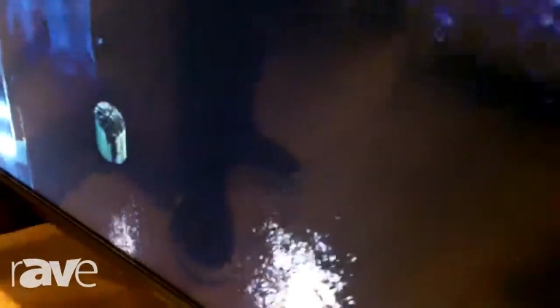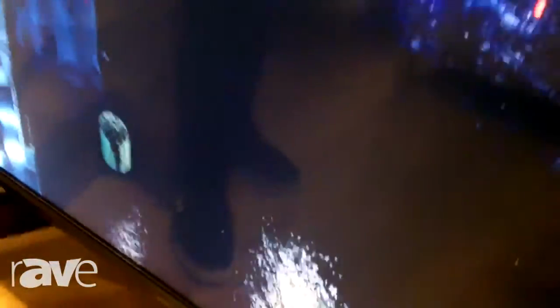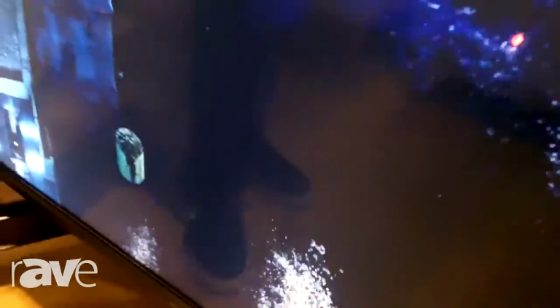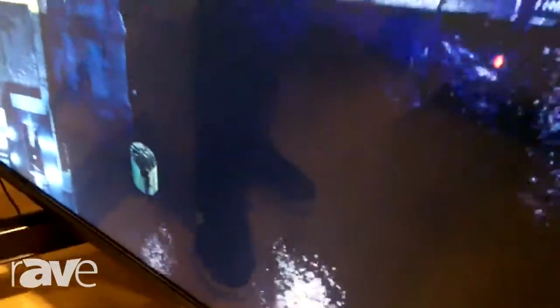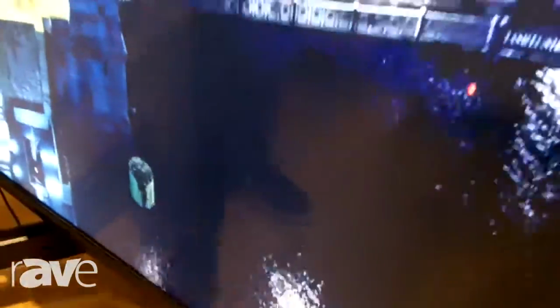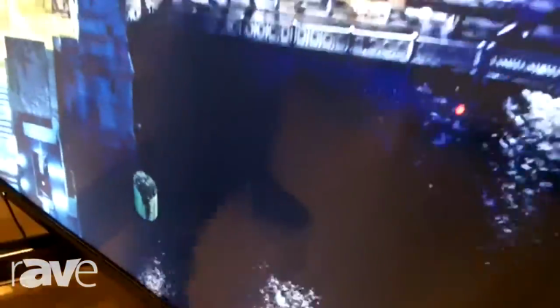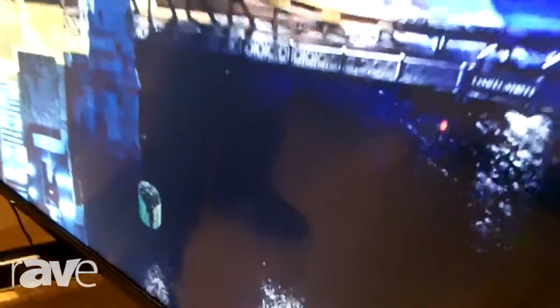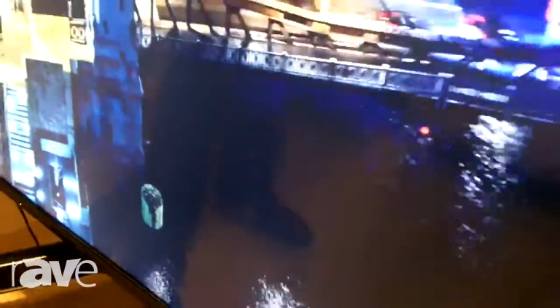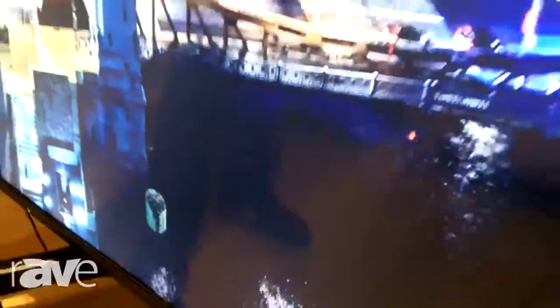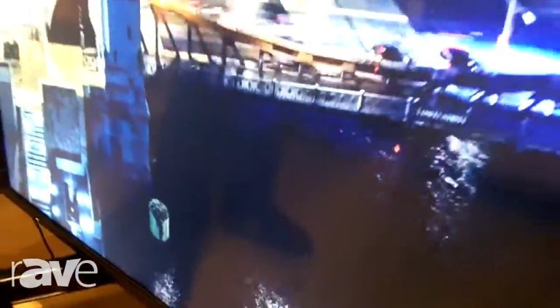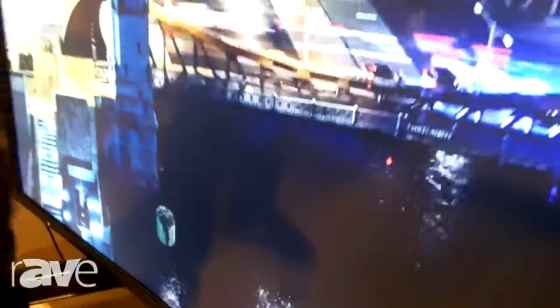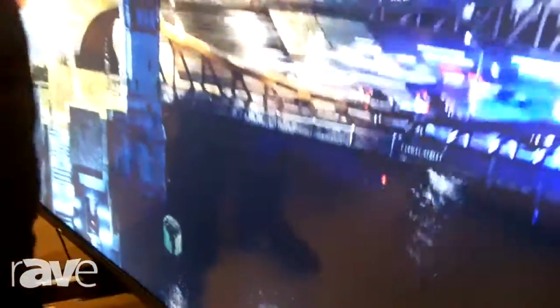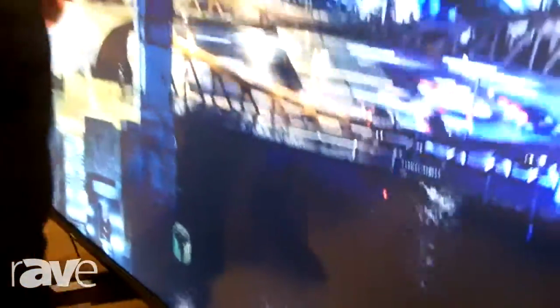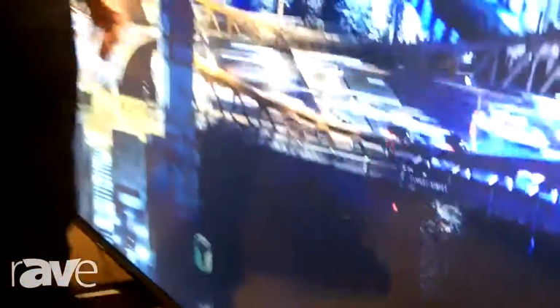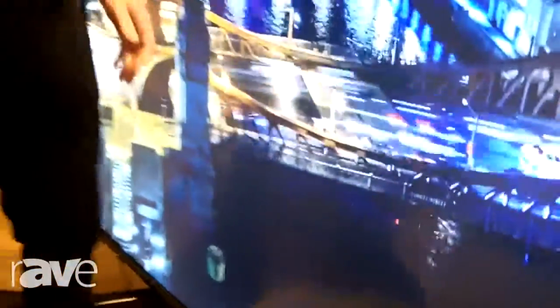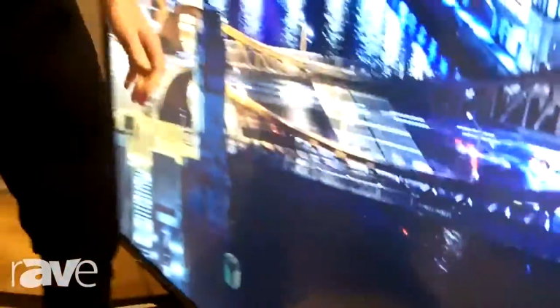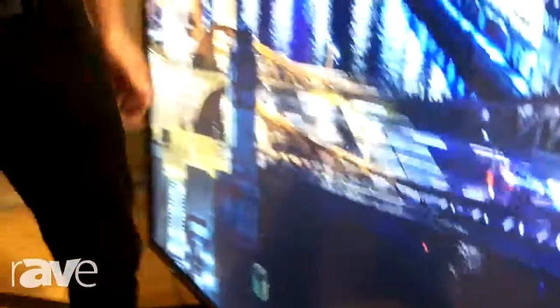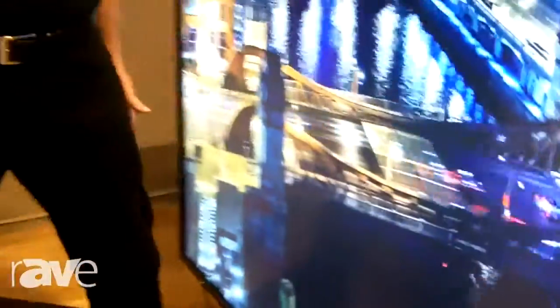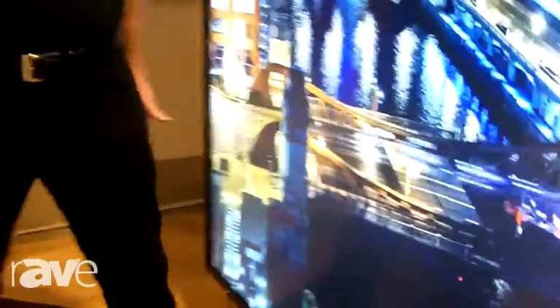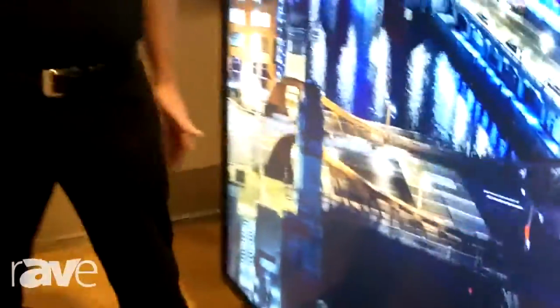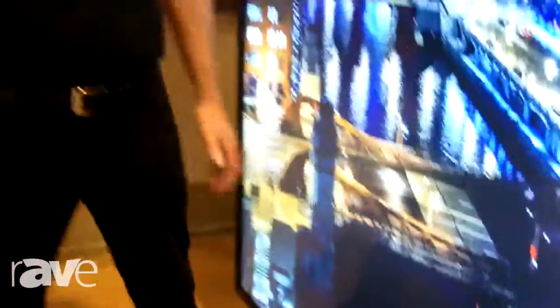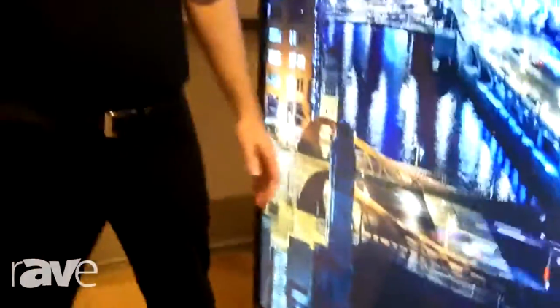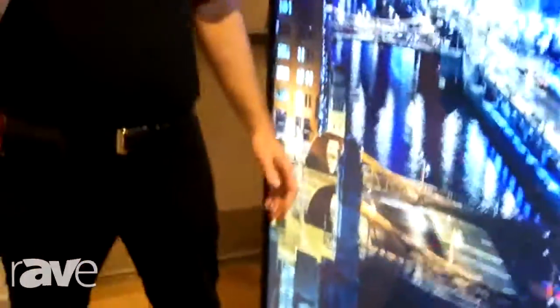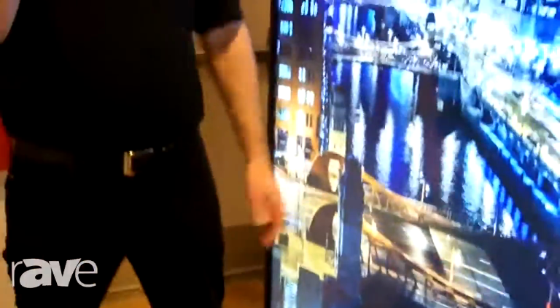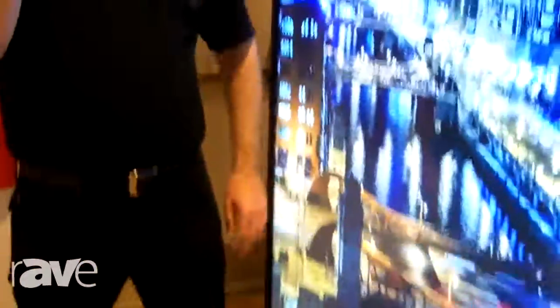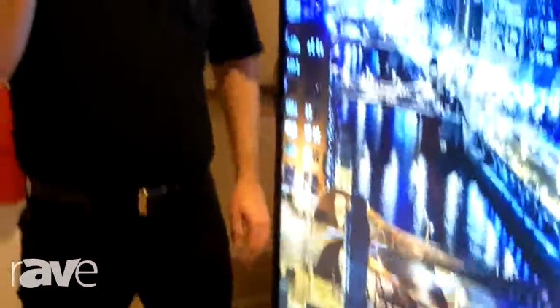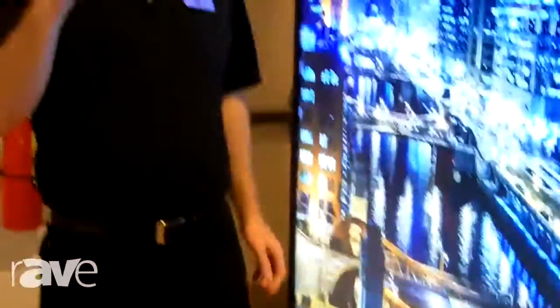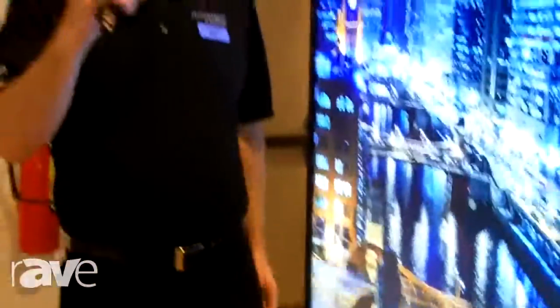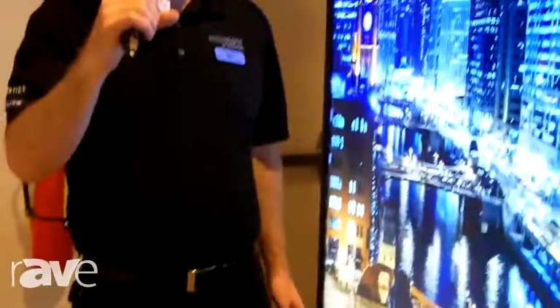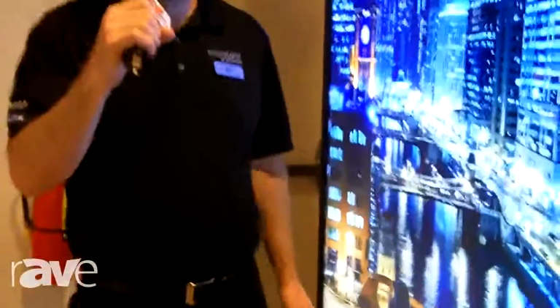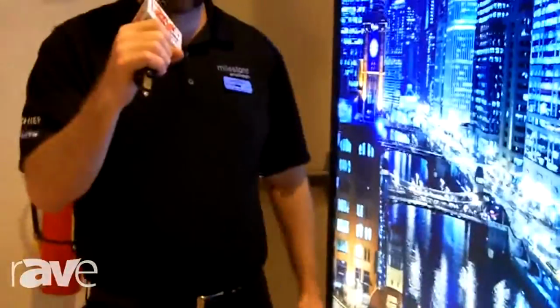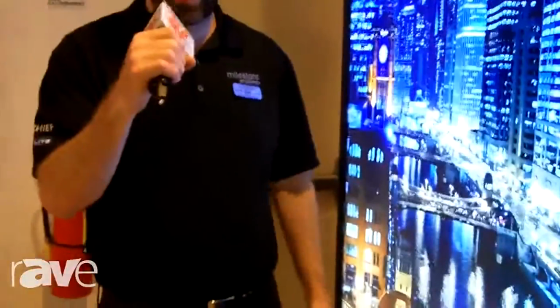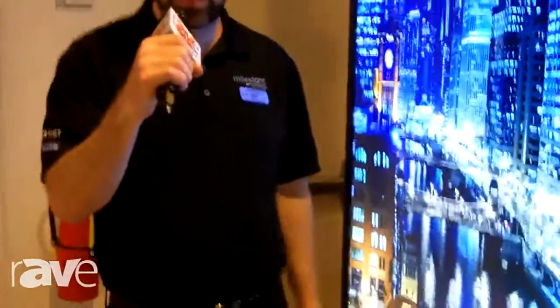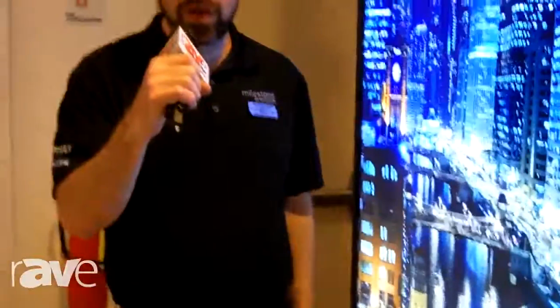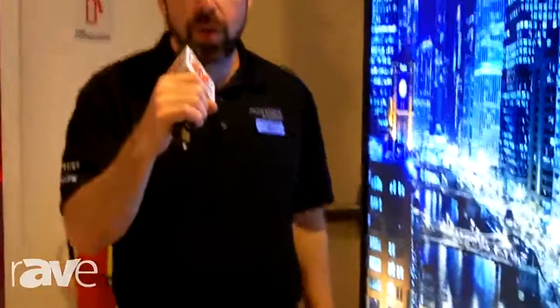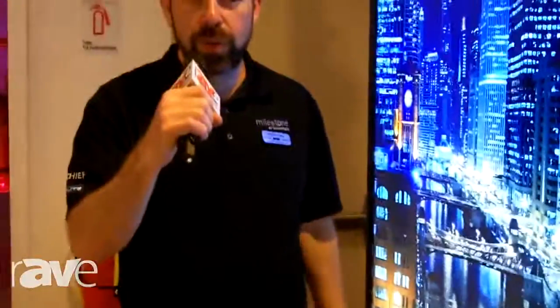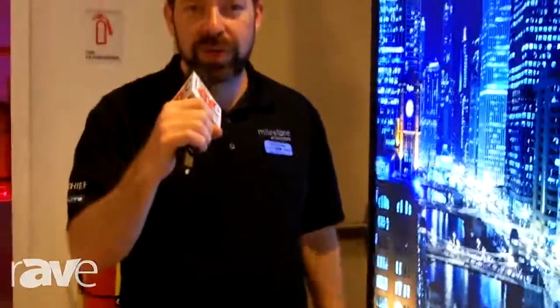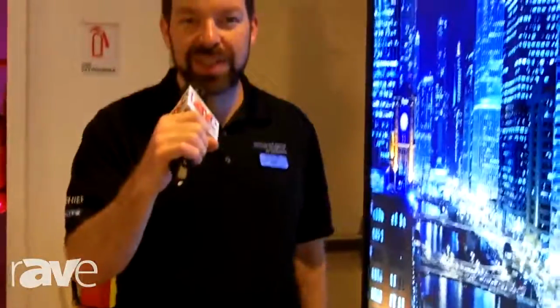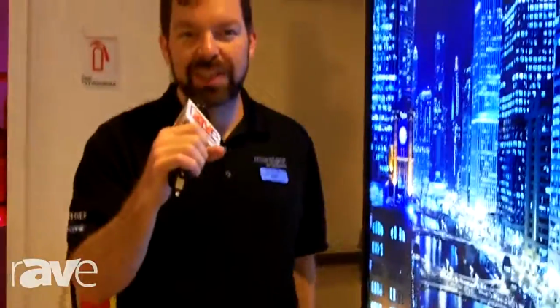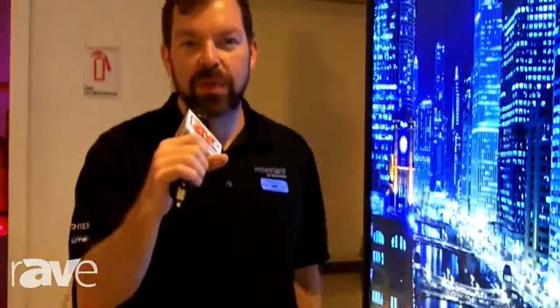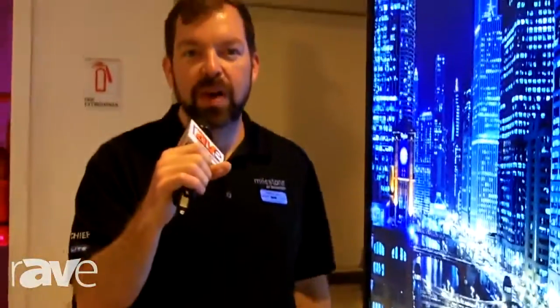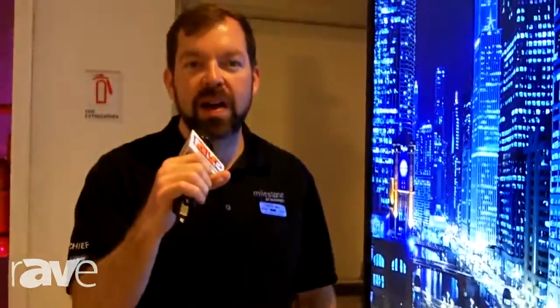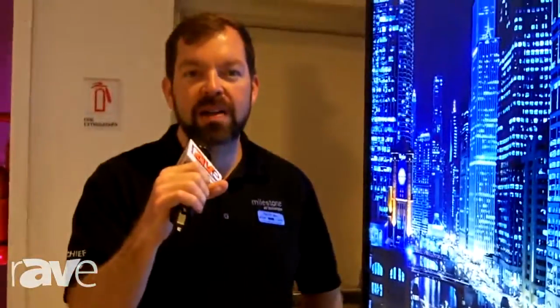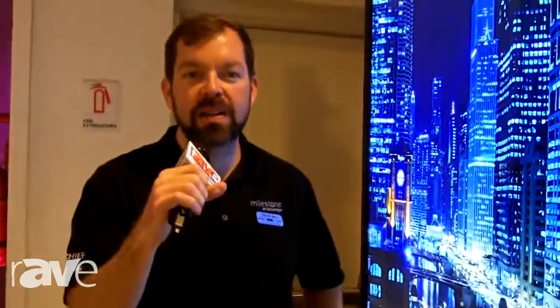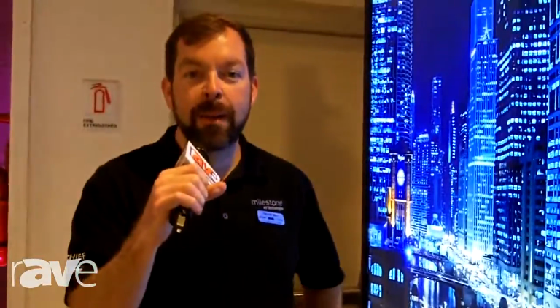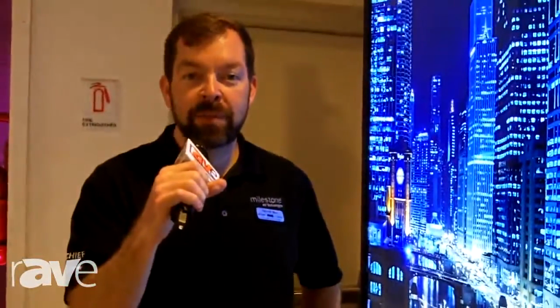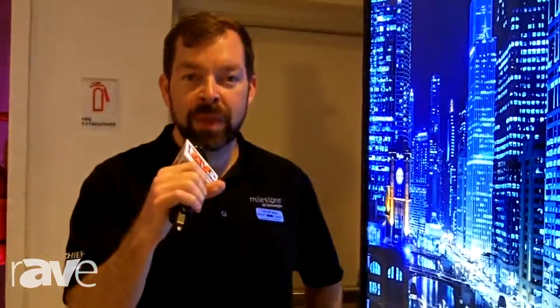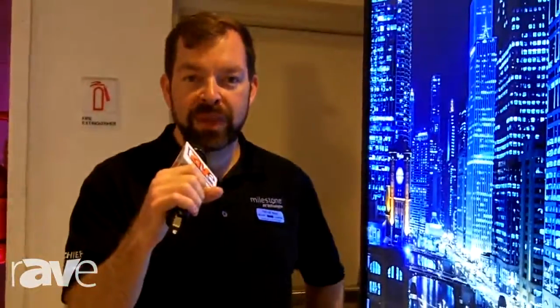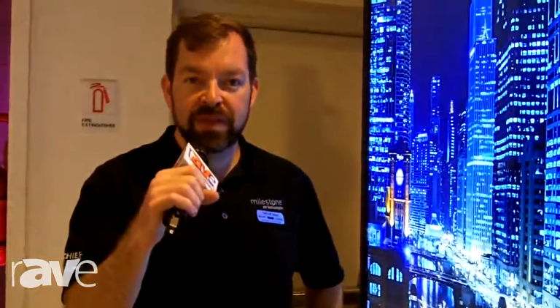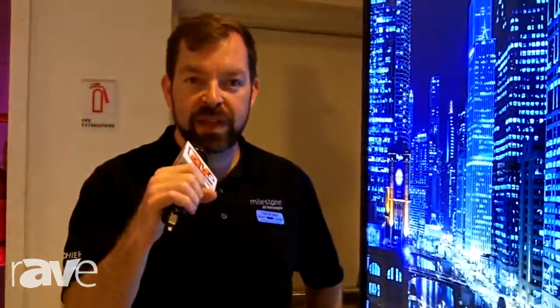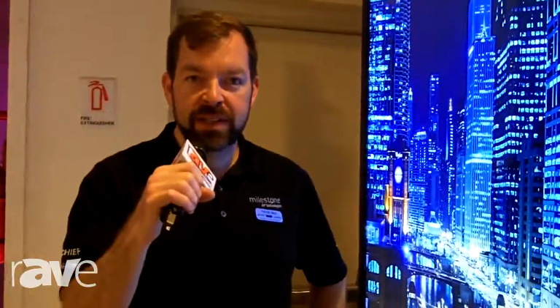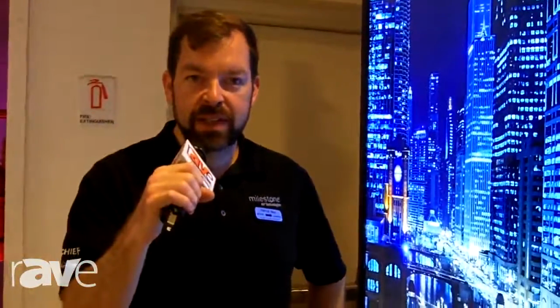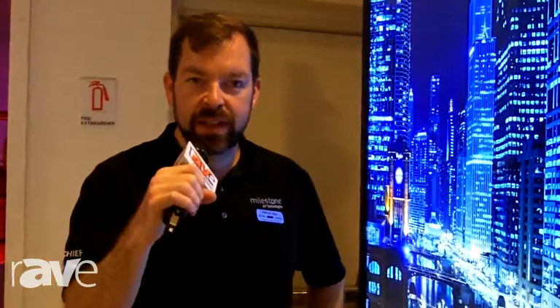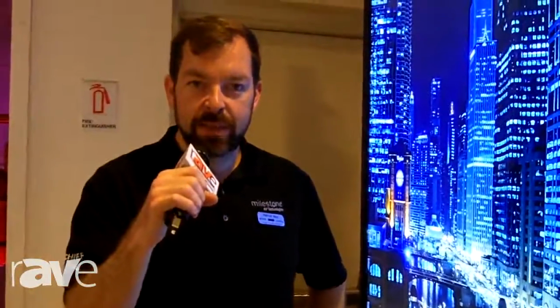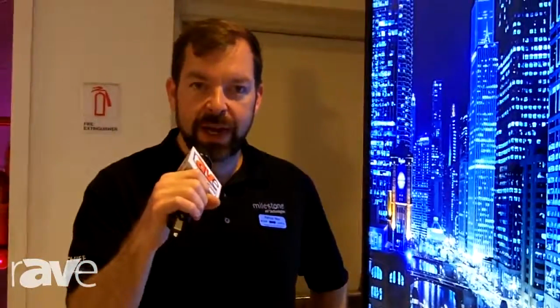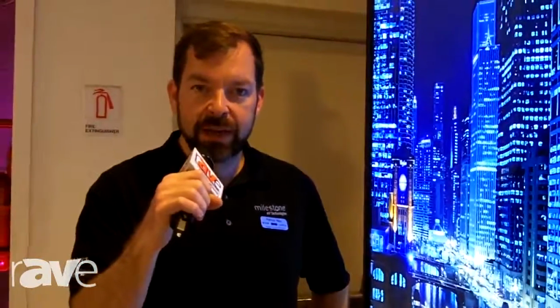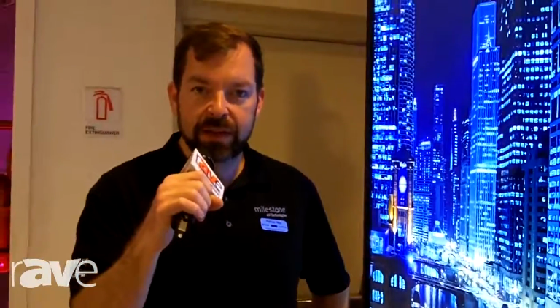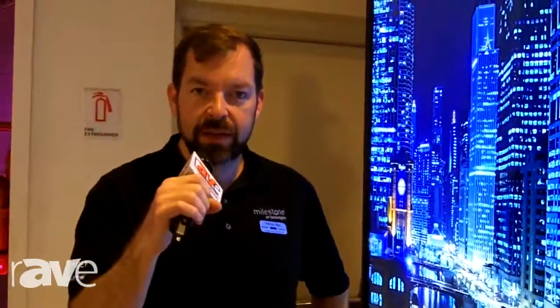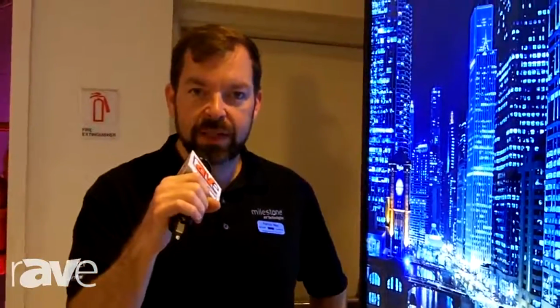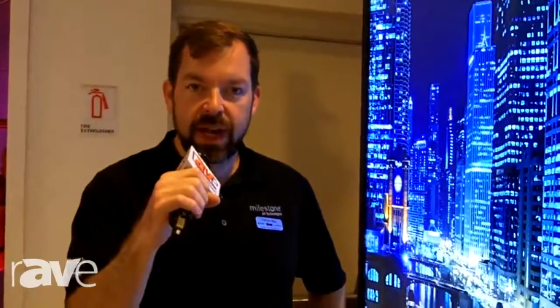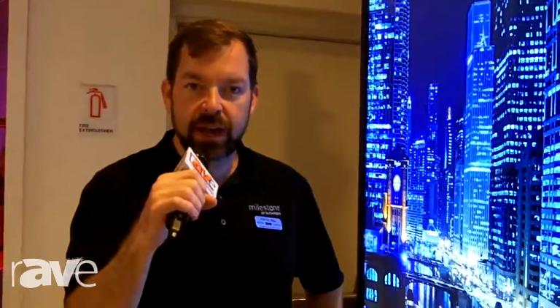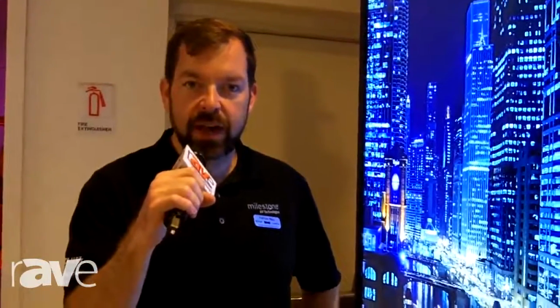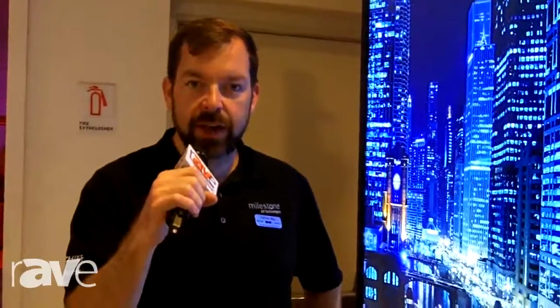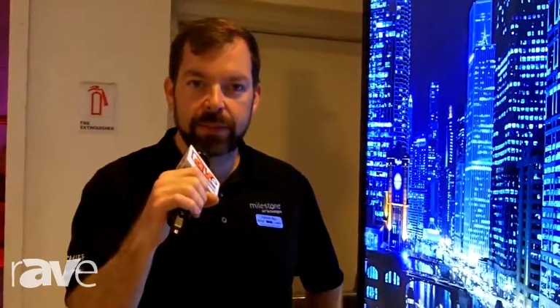If you would like more information on any of the Chief, Daylight, Sanus, Vodio, or Projecta products, please visit us at Milestone.com.